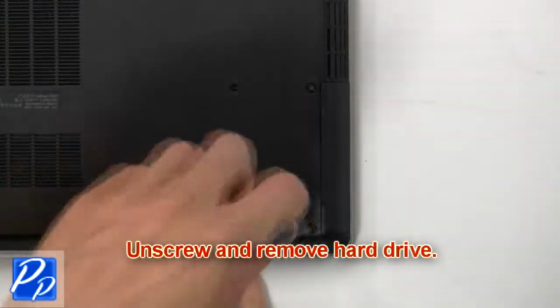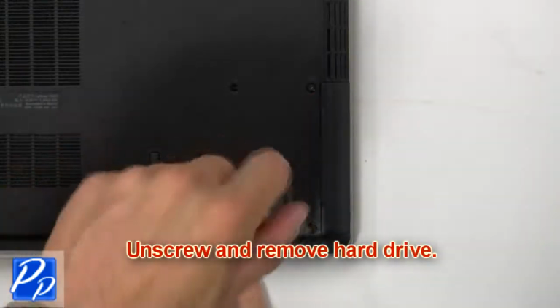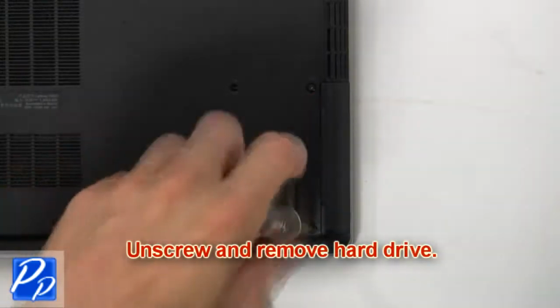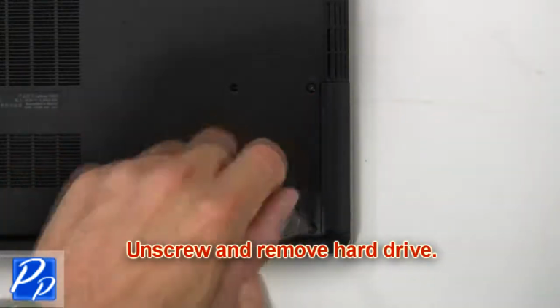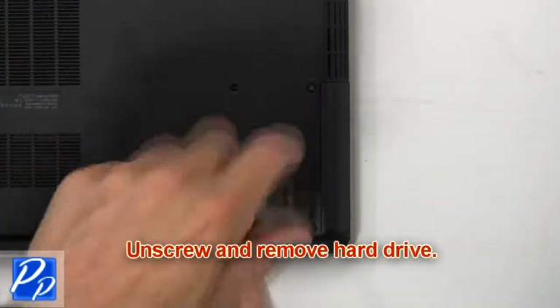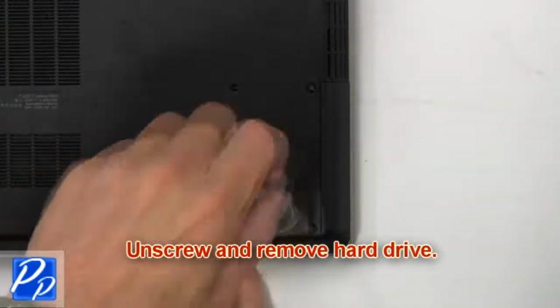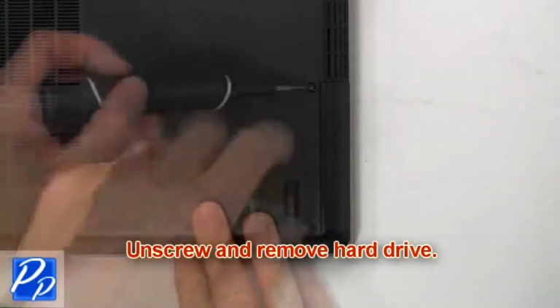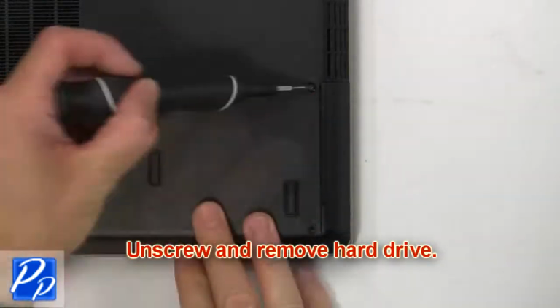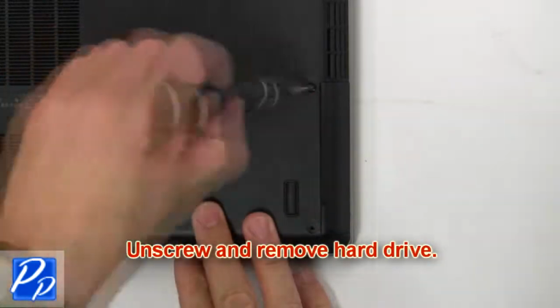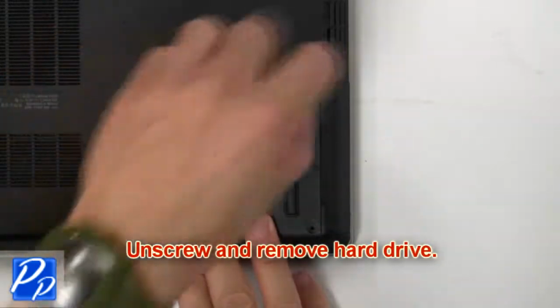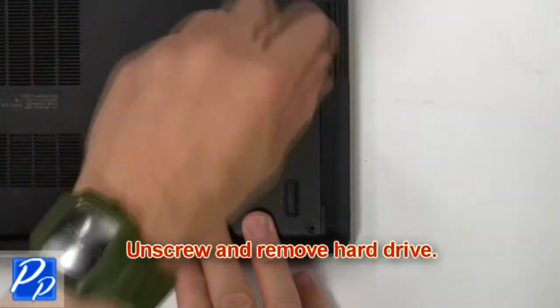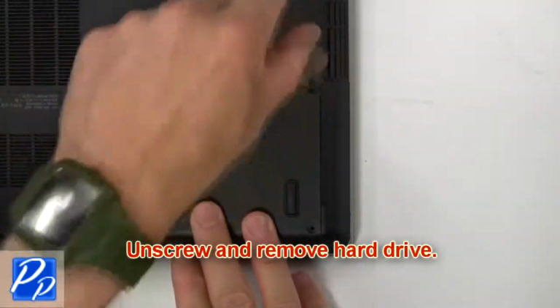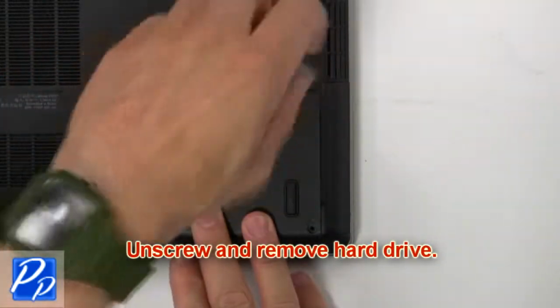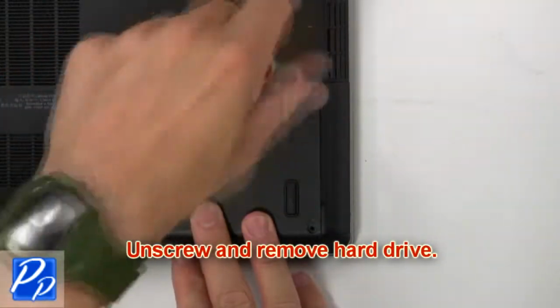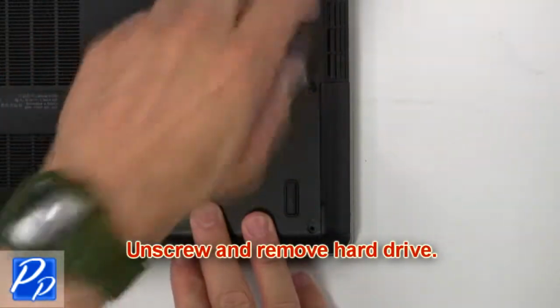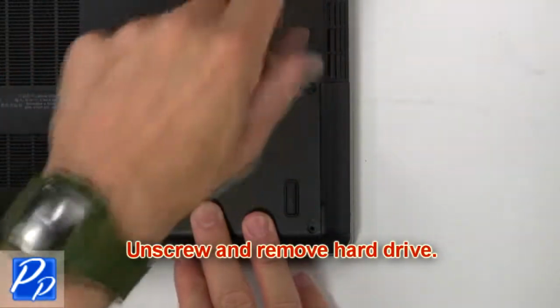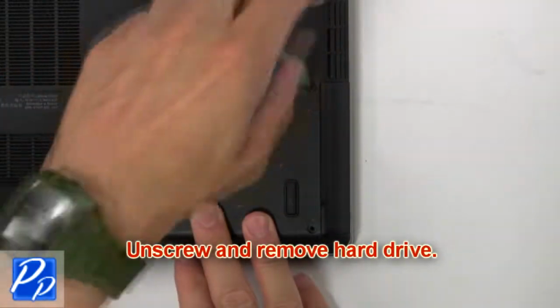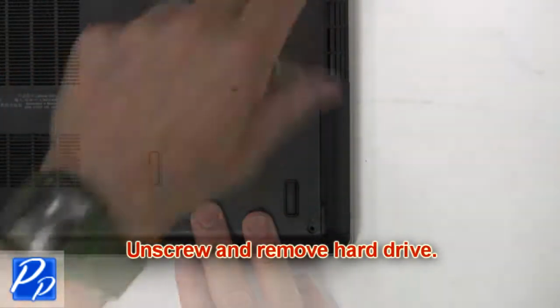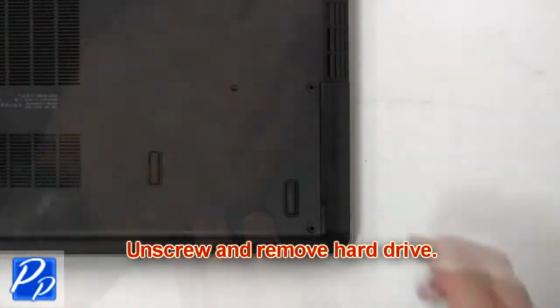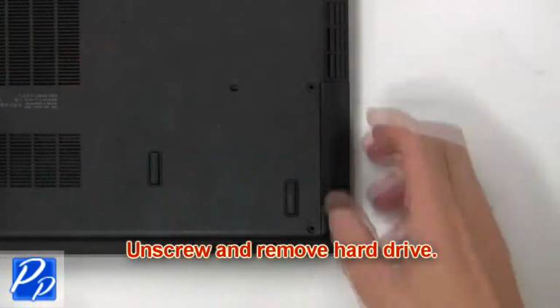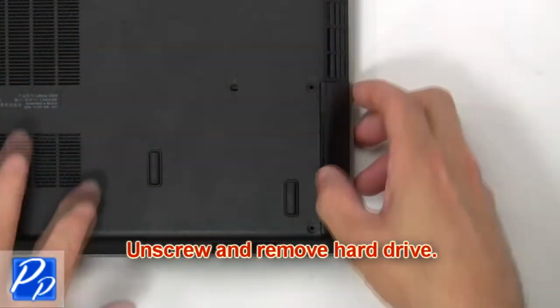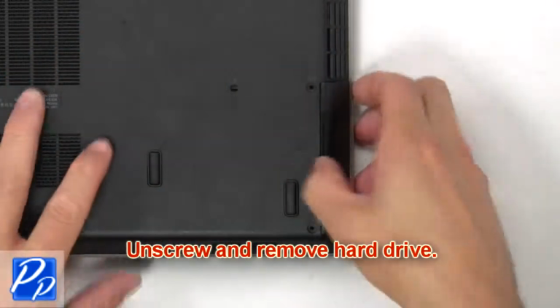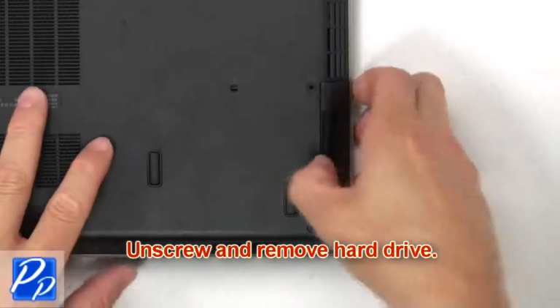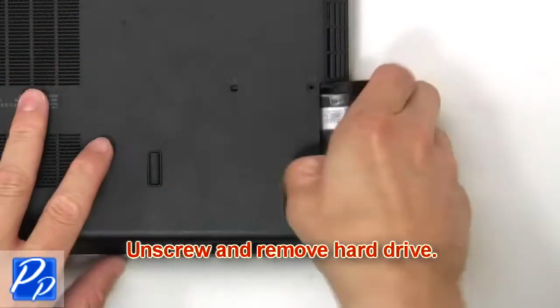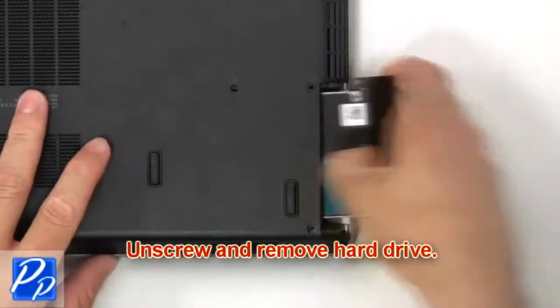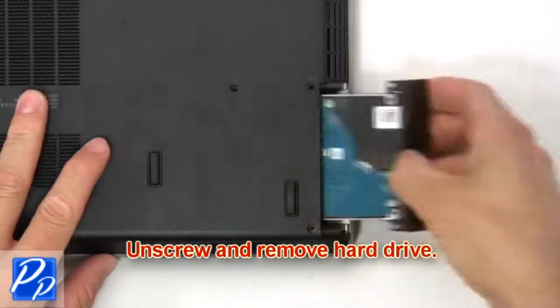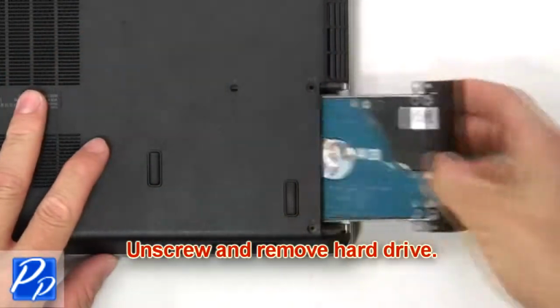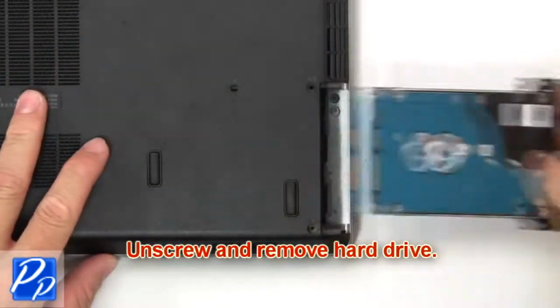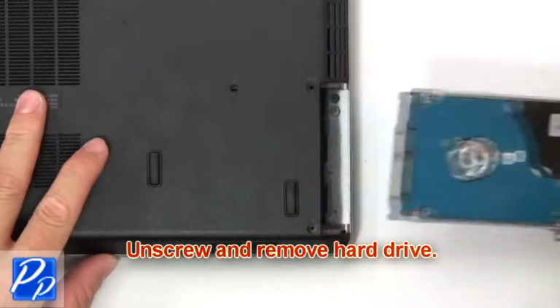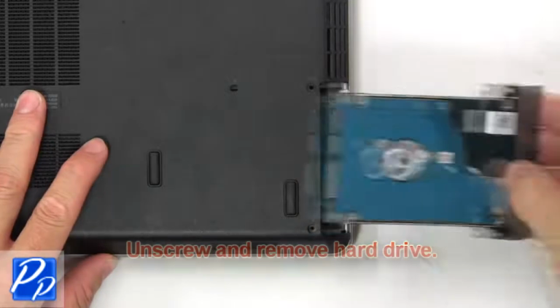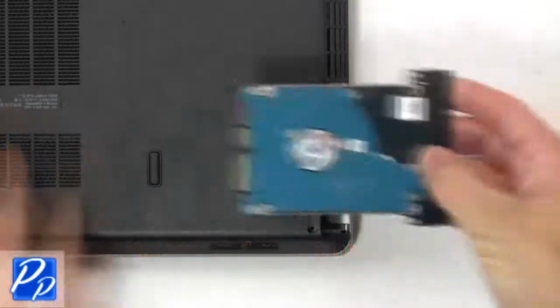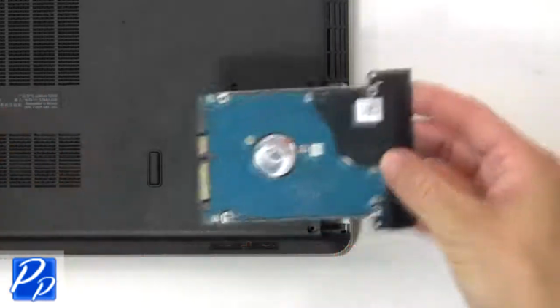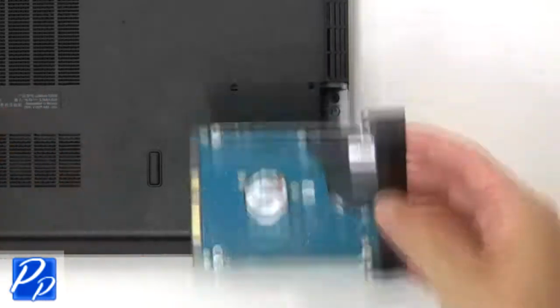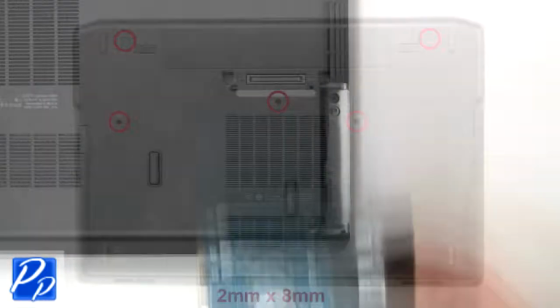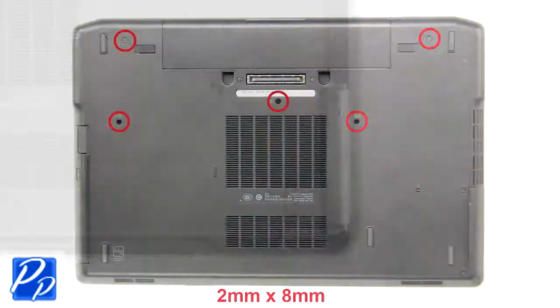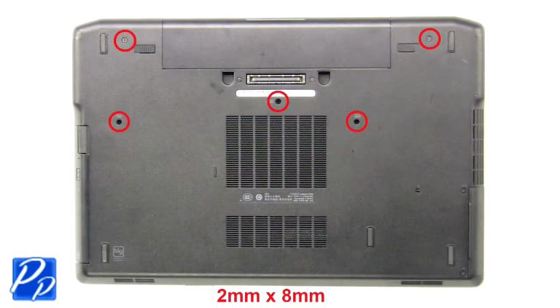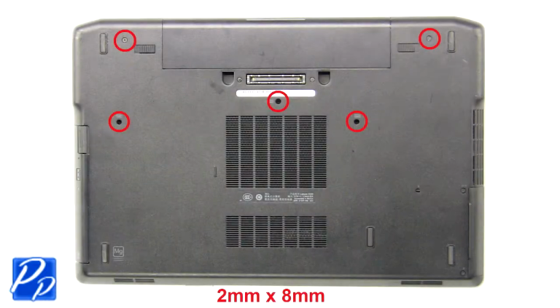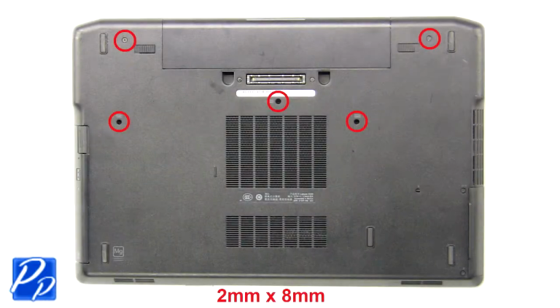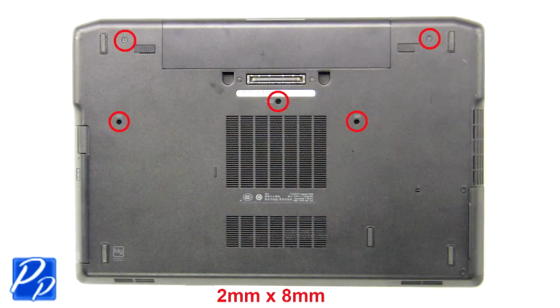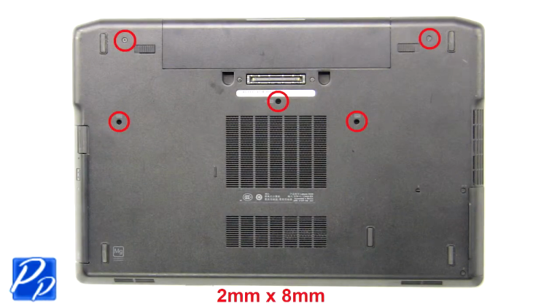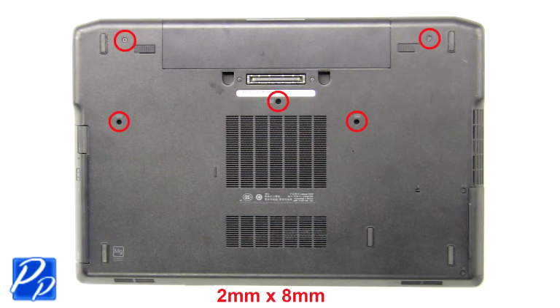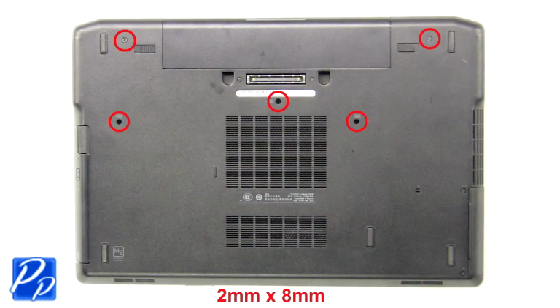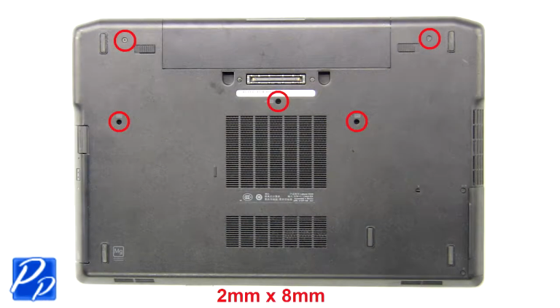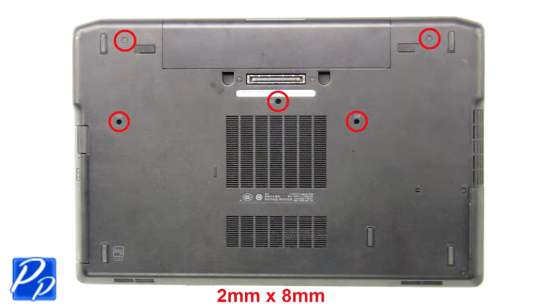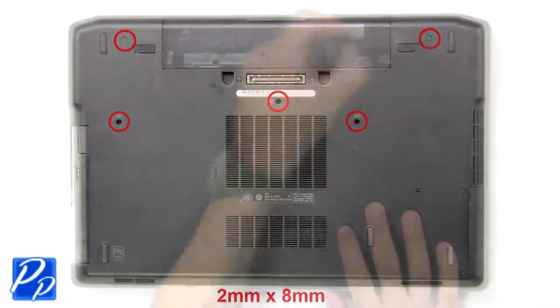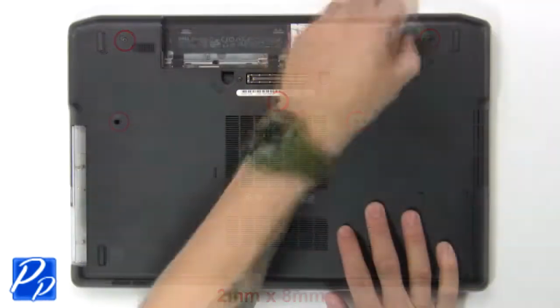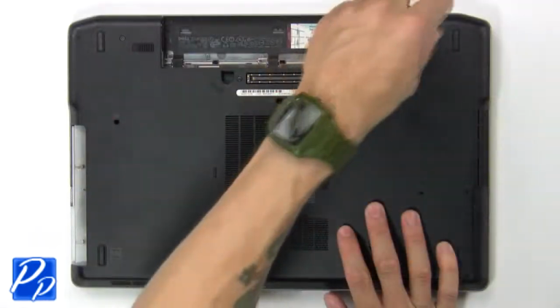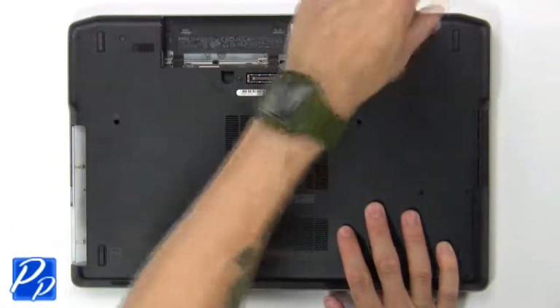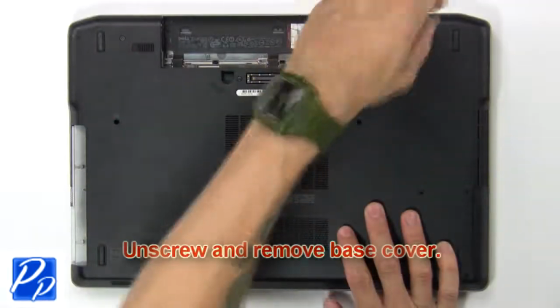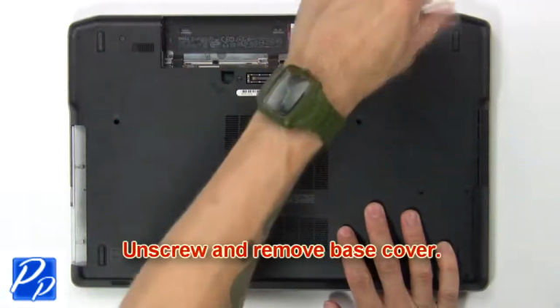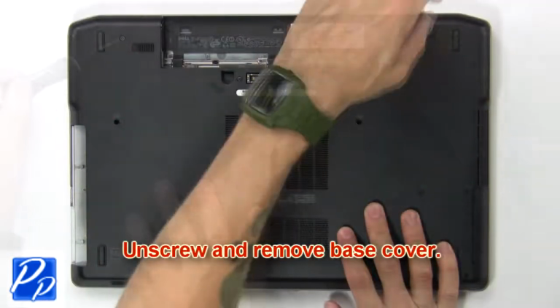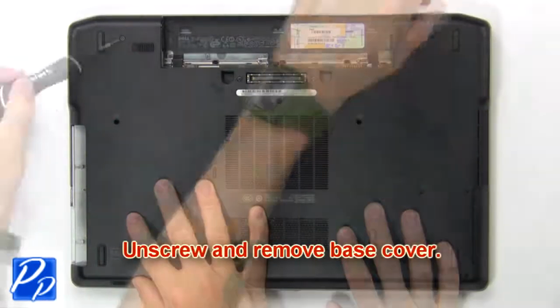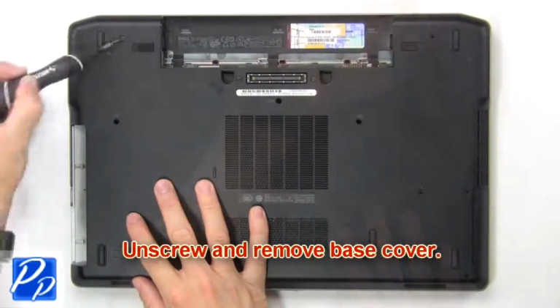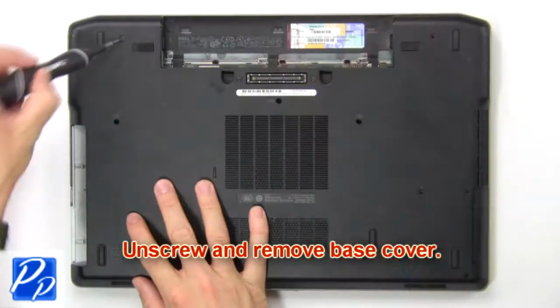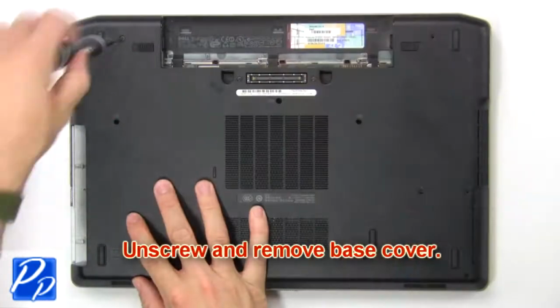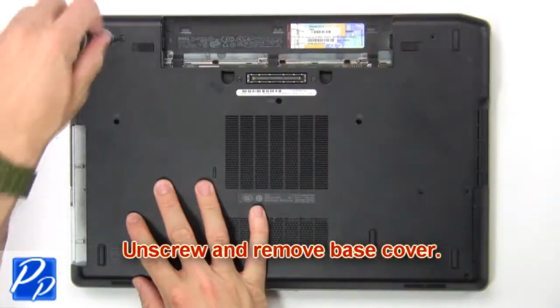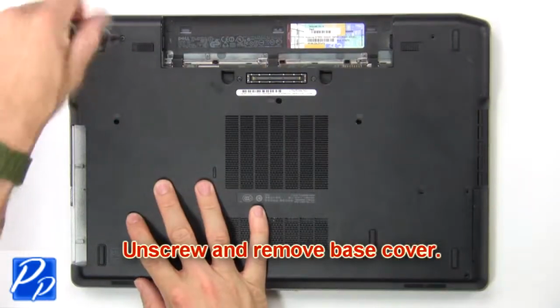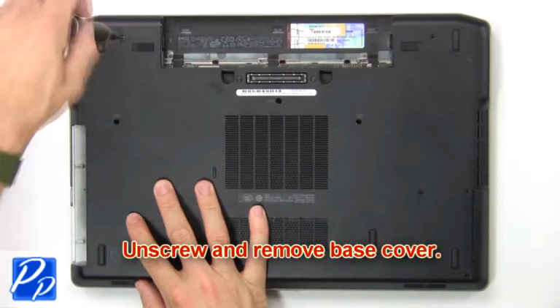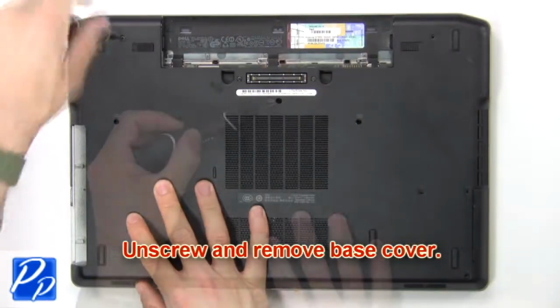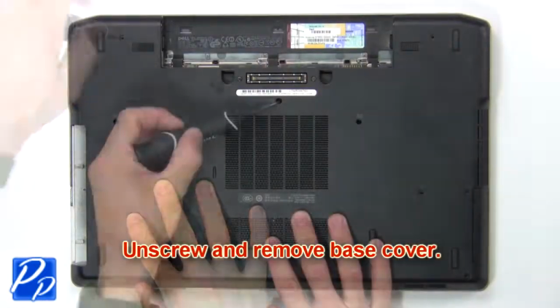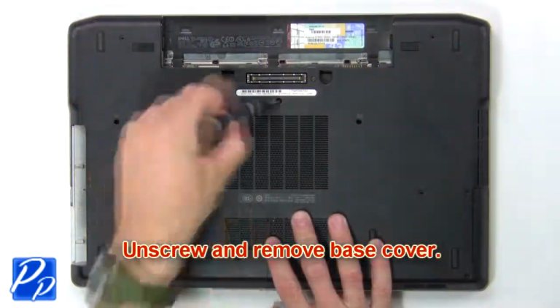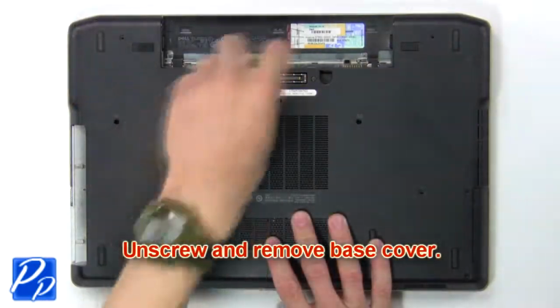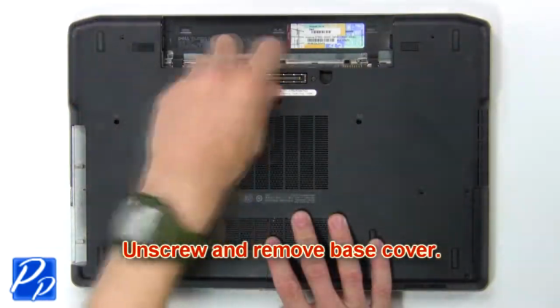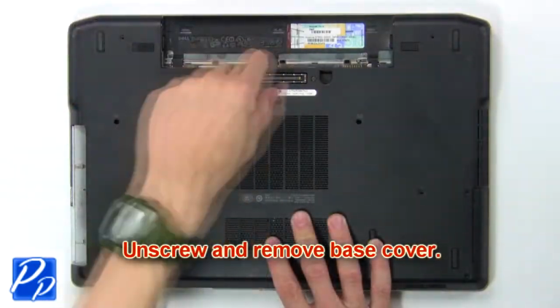Now unscrew and remove hard drive. Now unscrew and remove base cover.